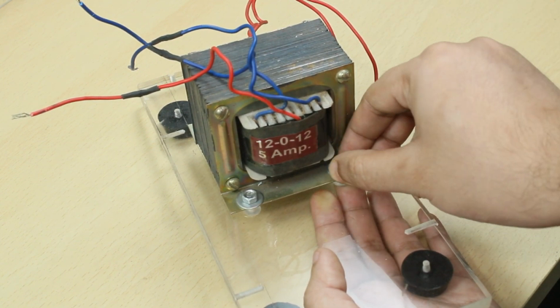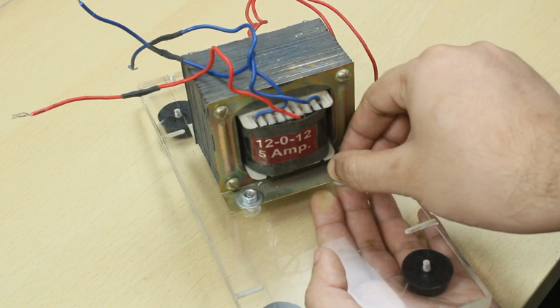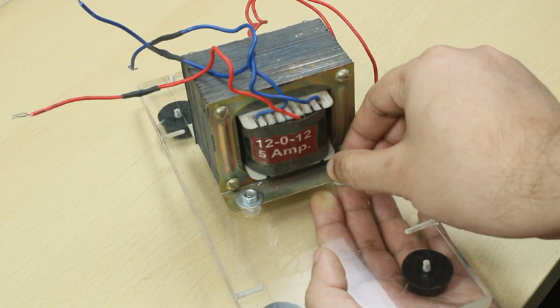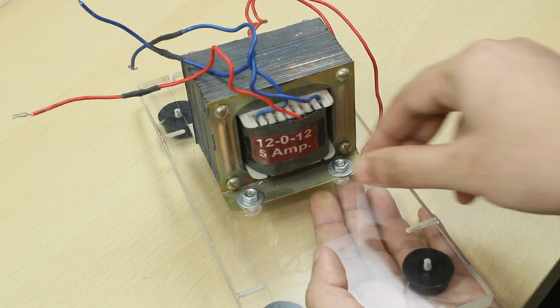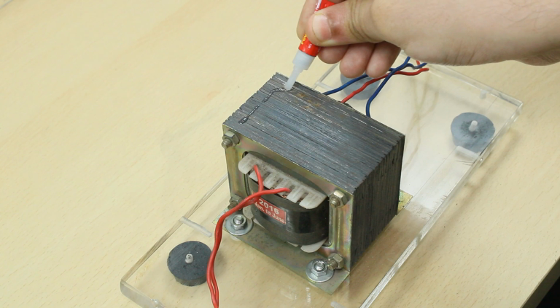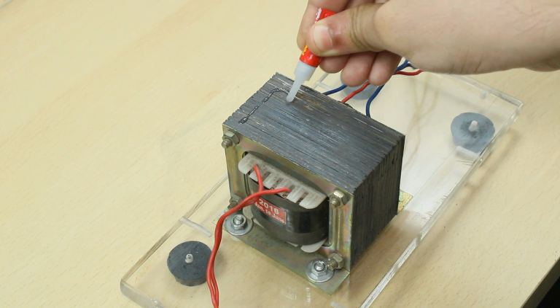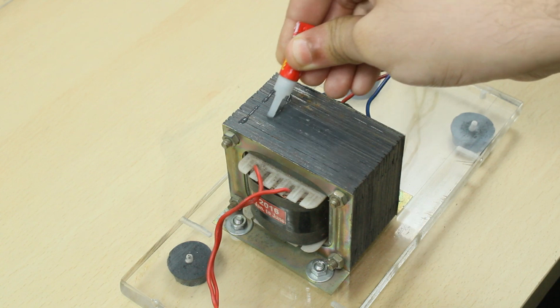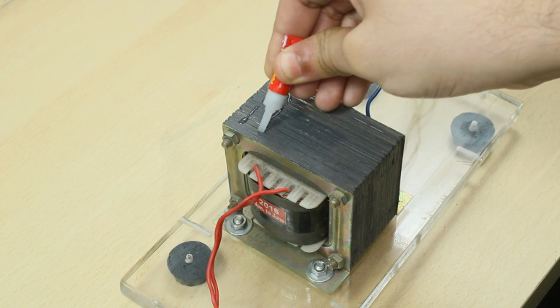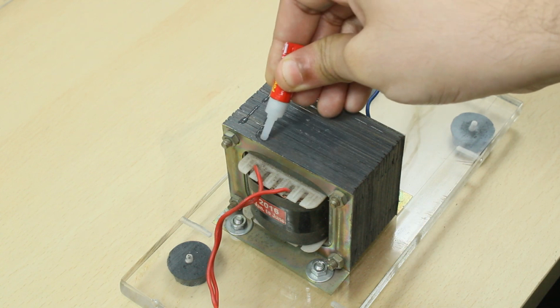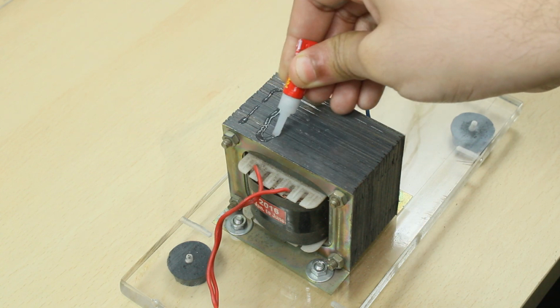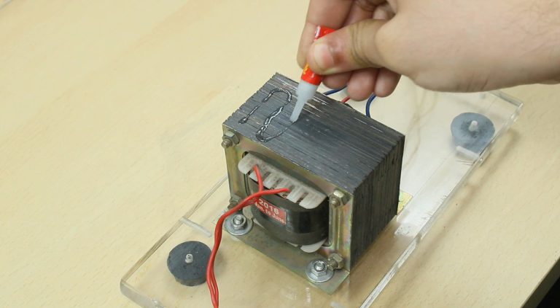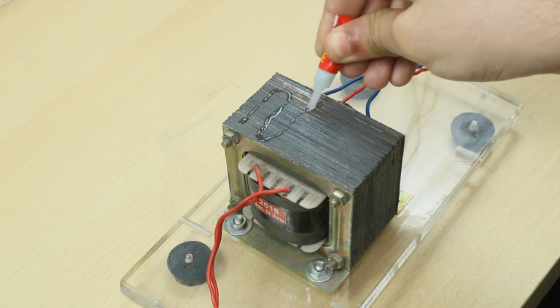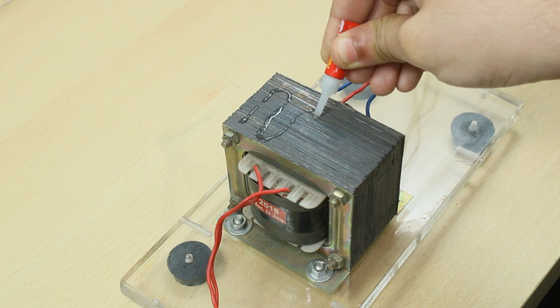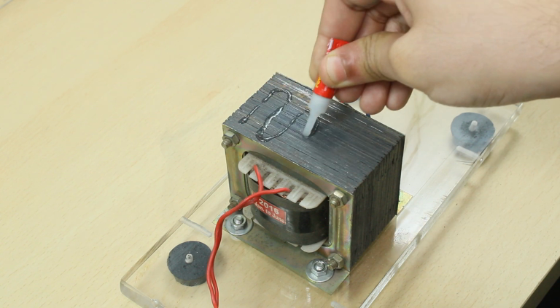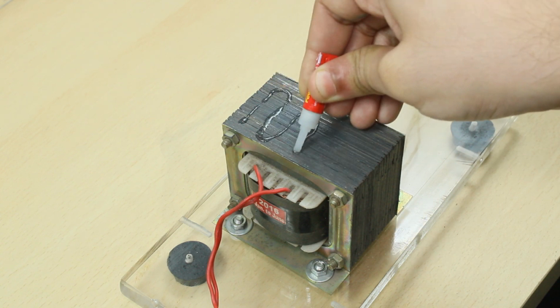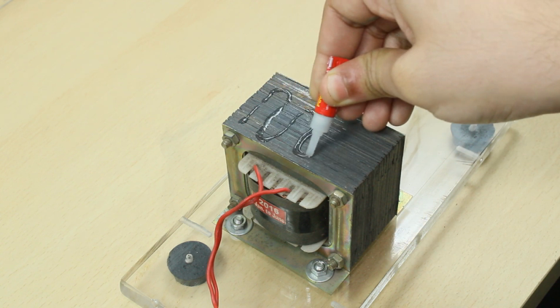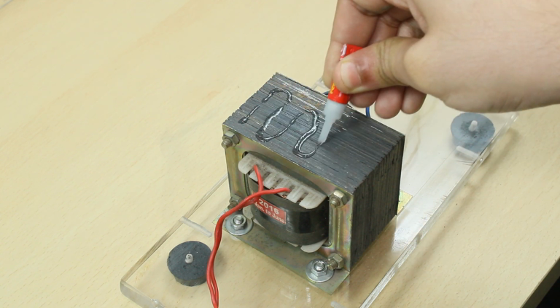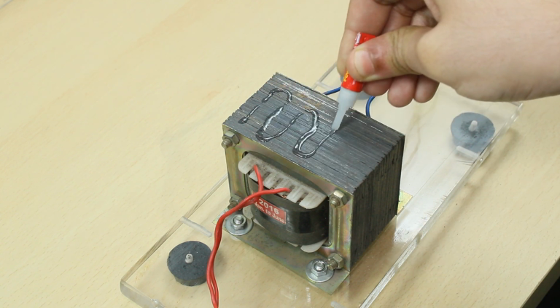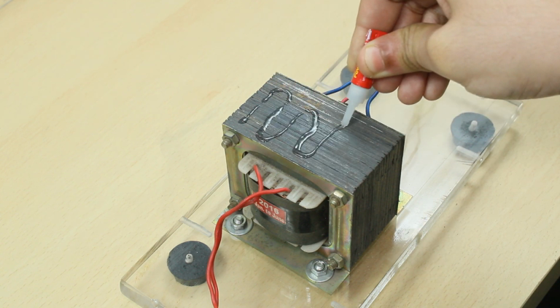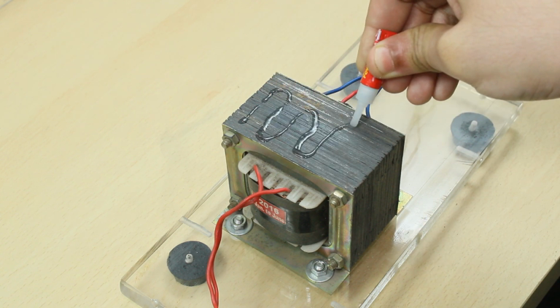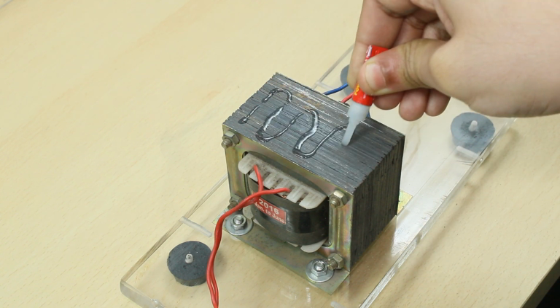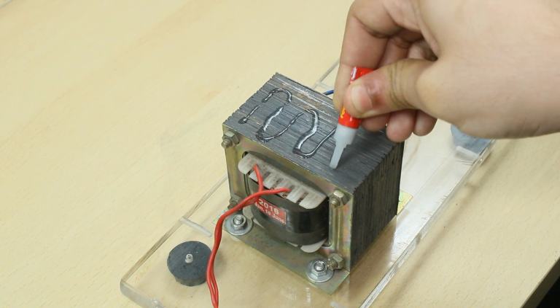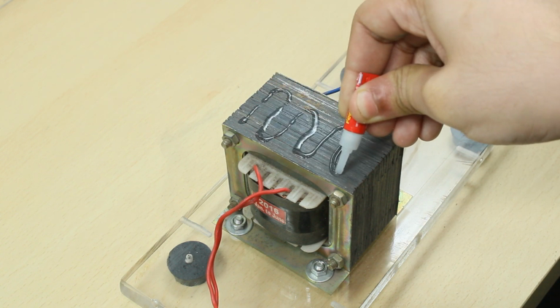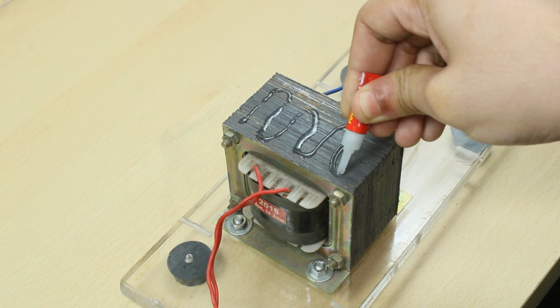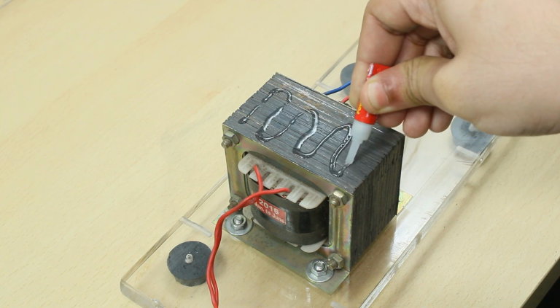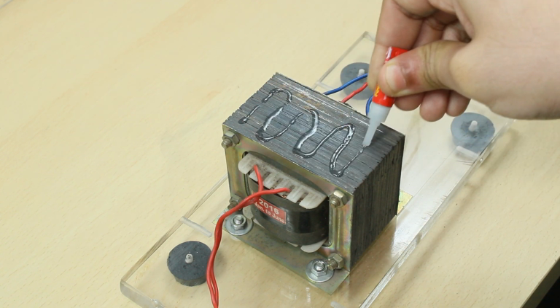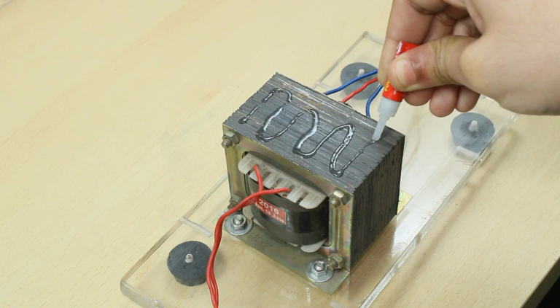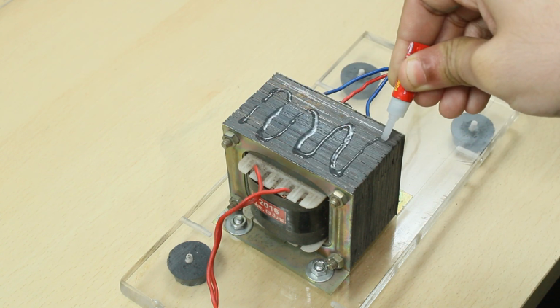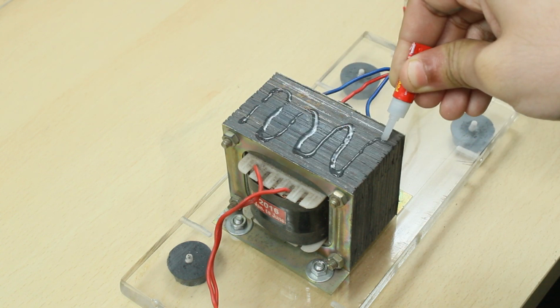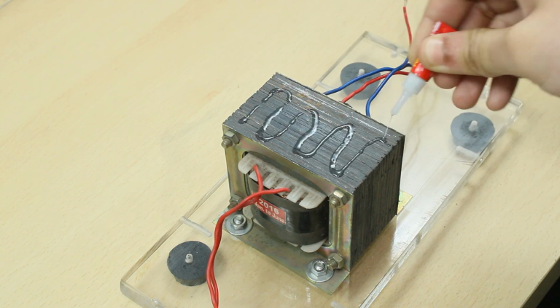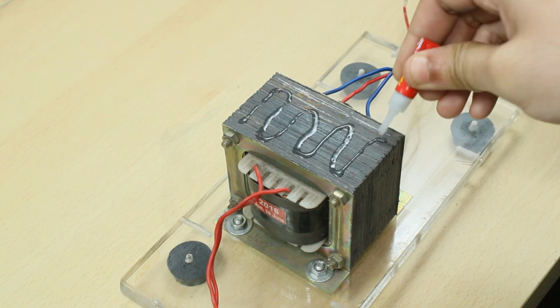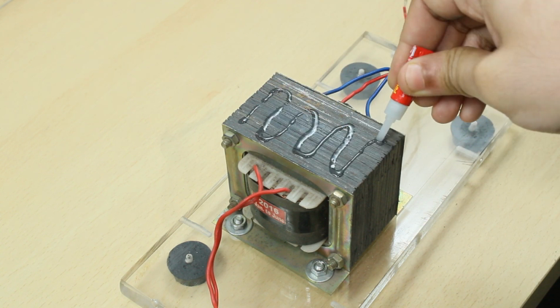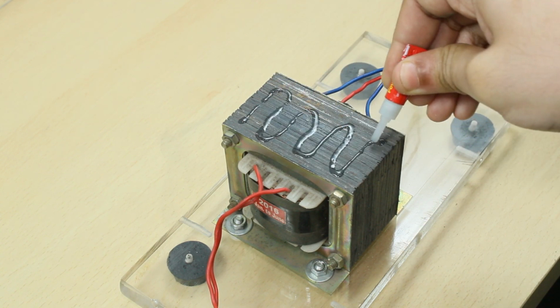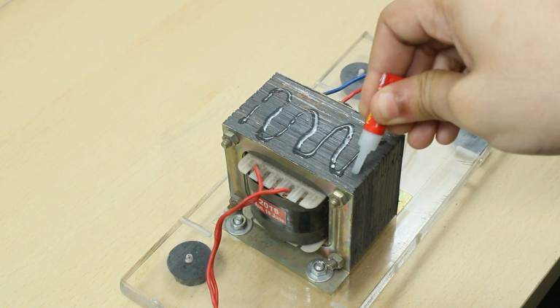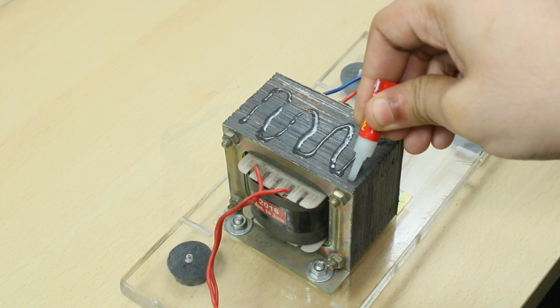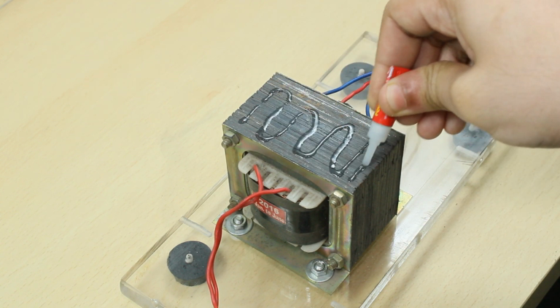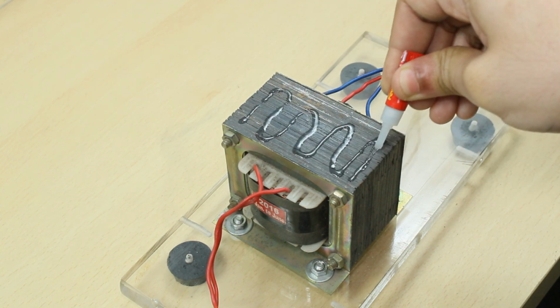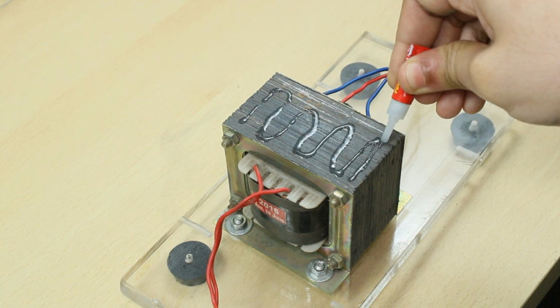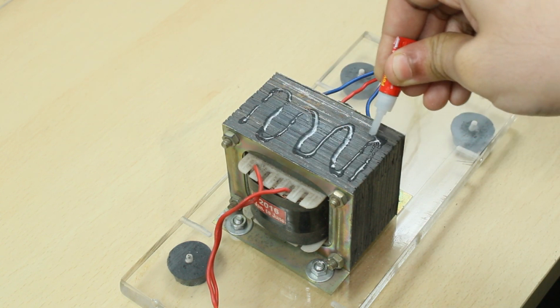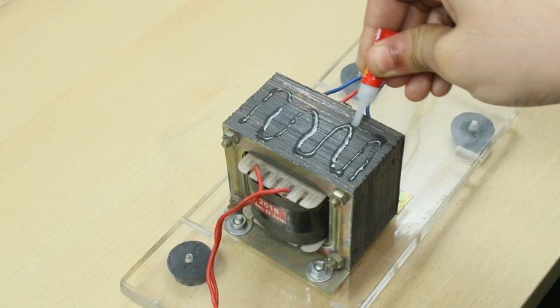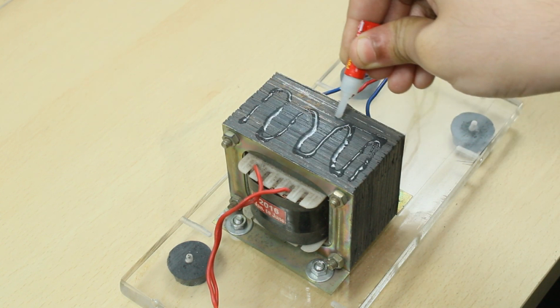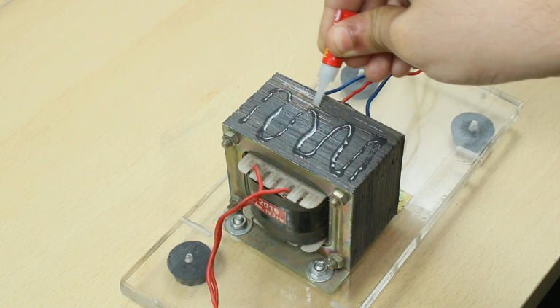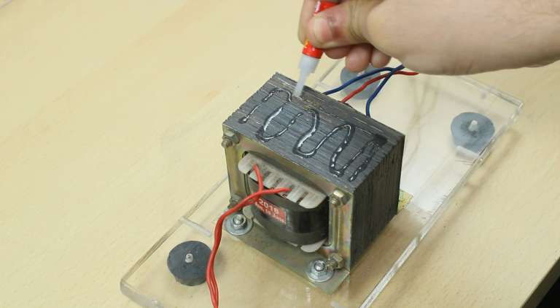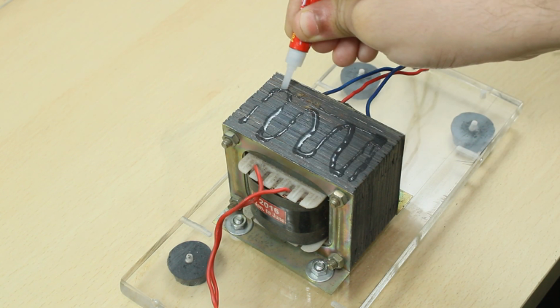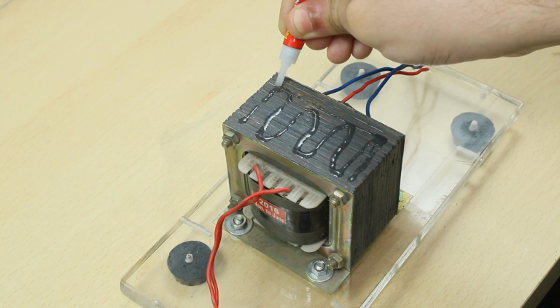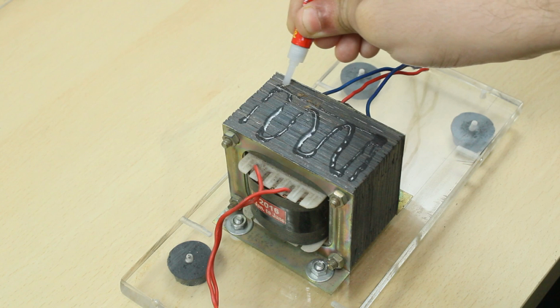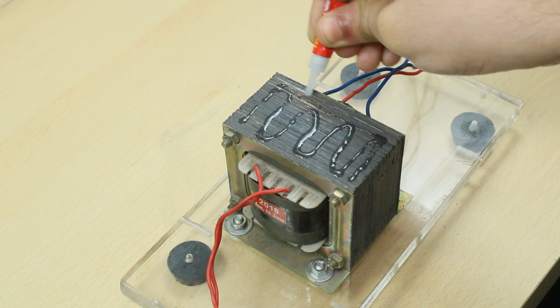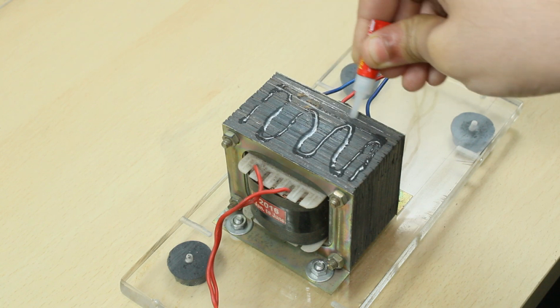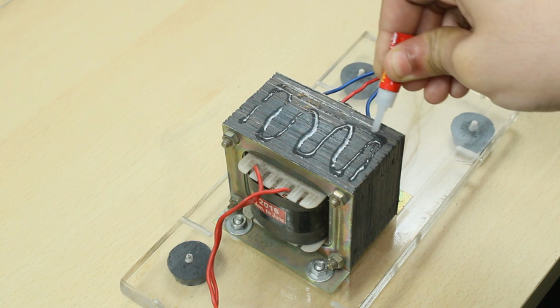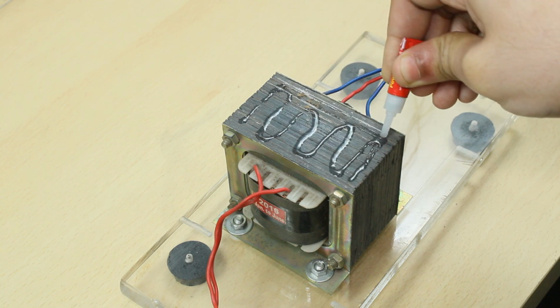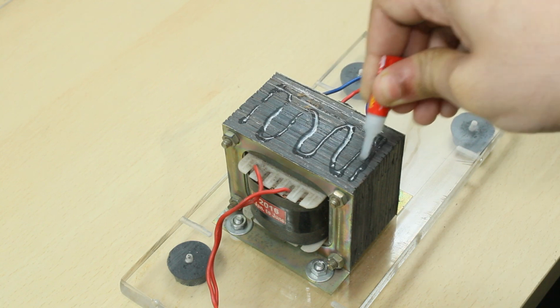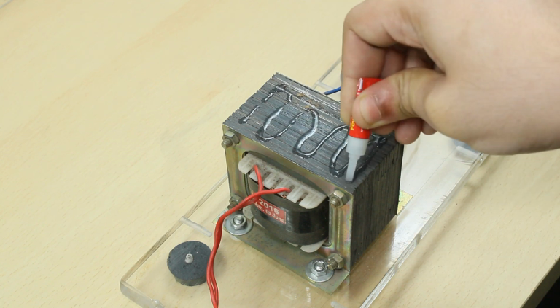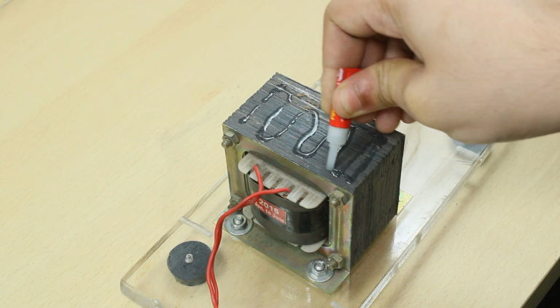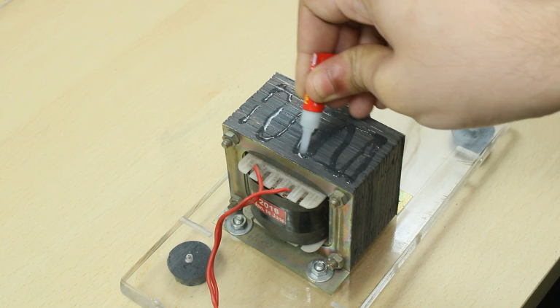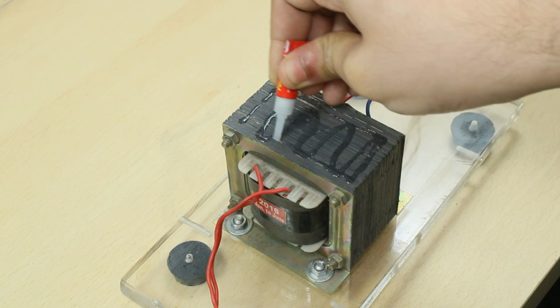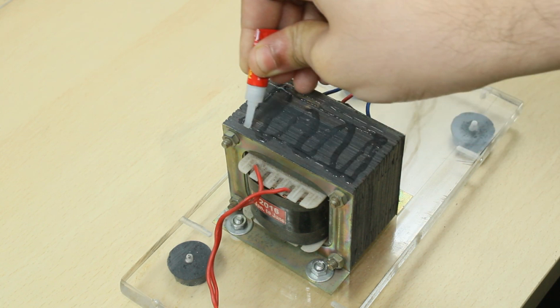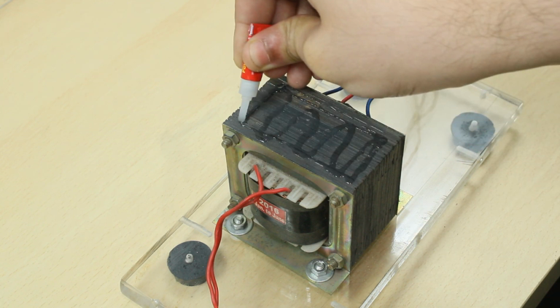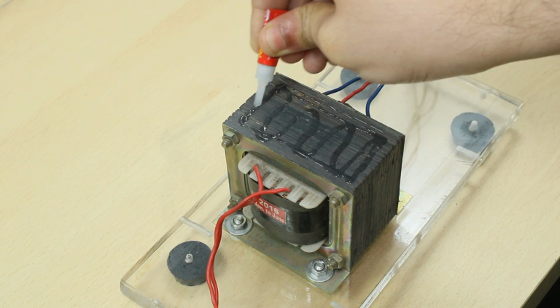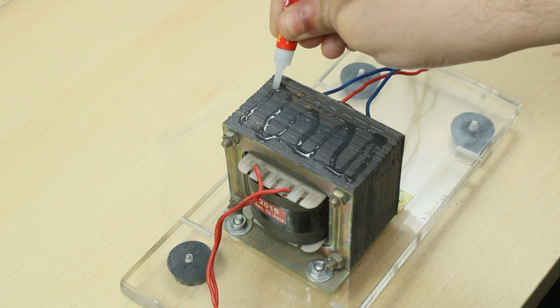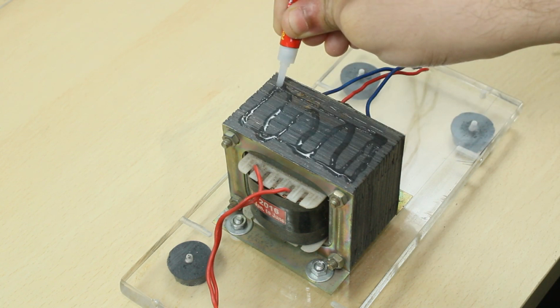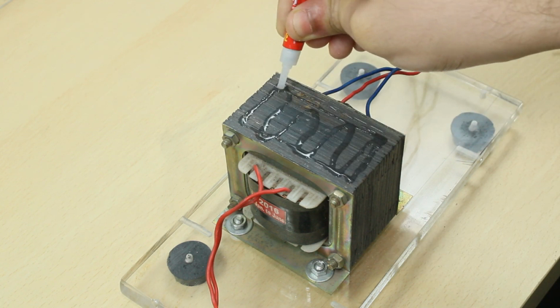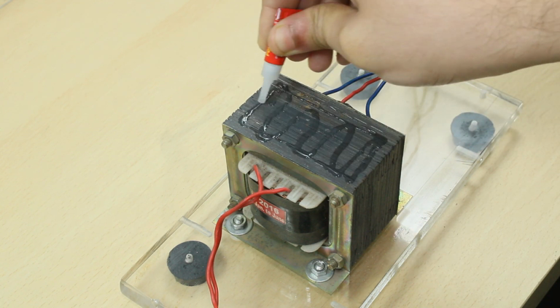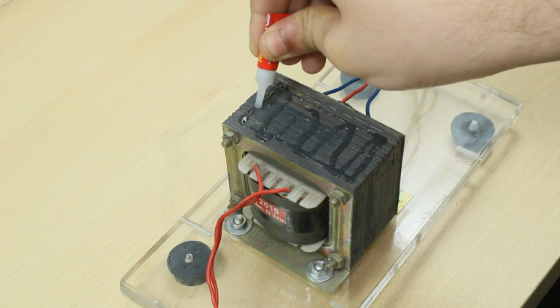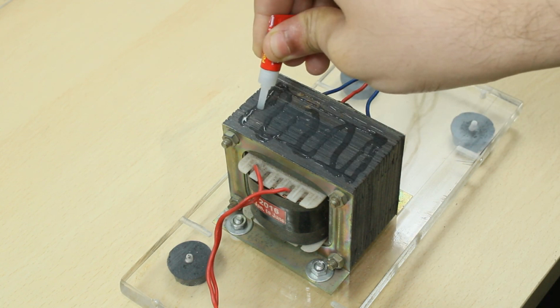A piece of acrylic sheet is glued on top of the transformer for mounting the inverter circuit and temperature control fan circuit.